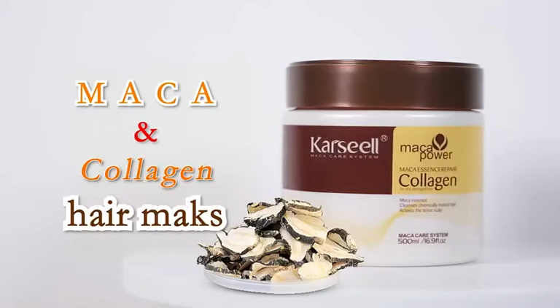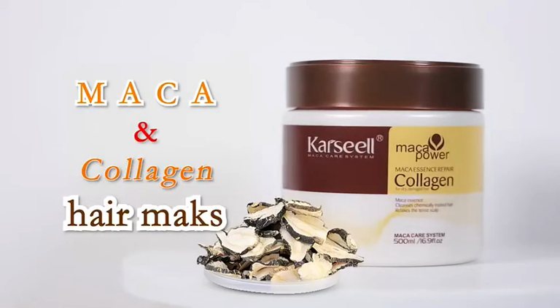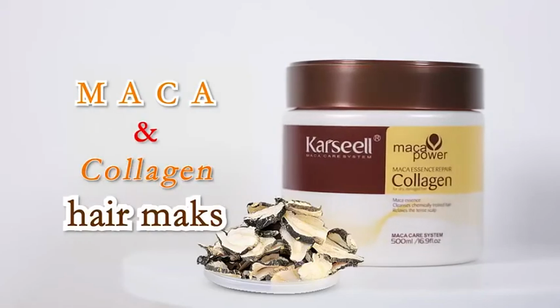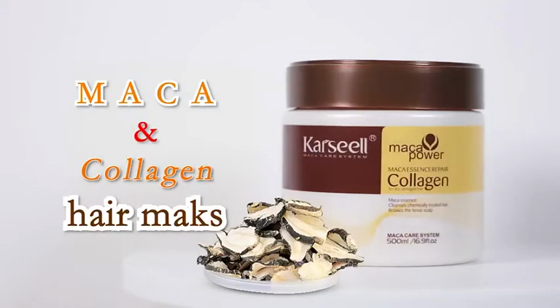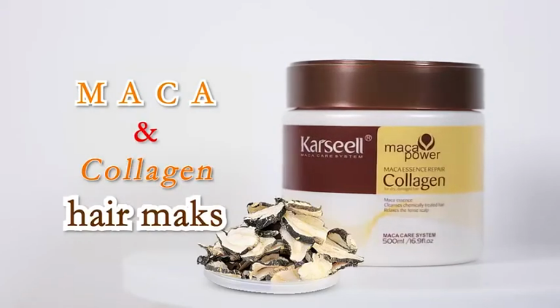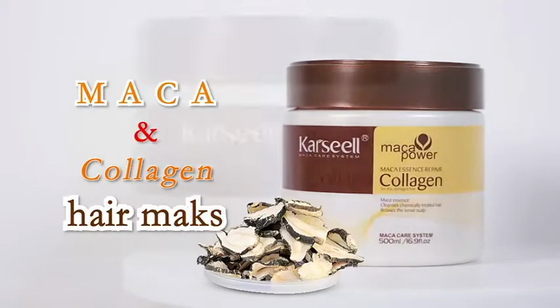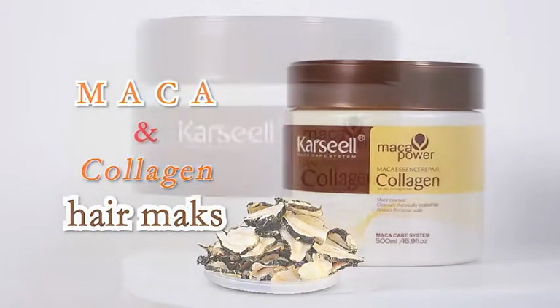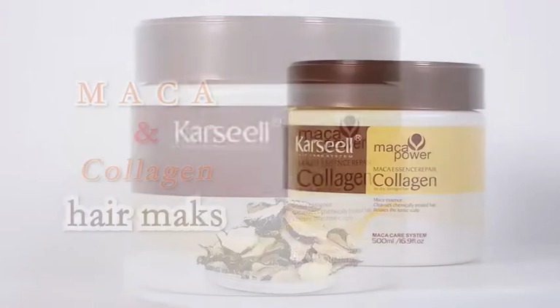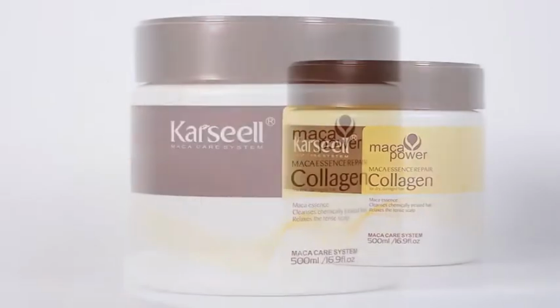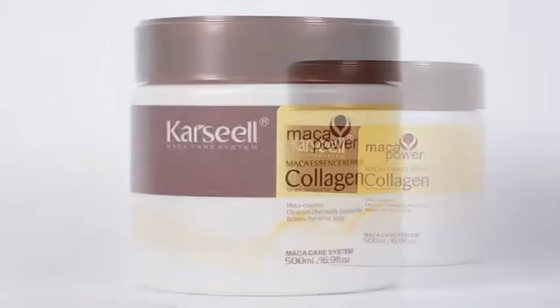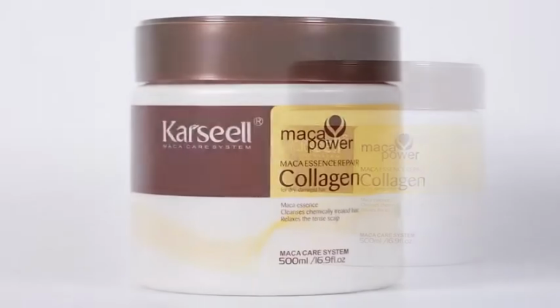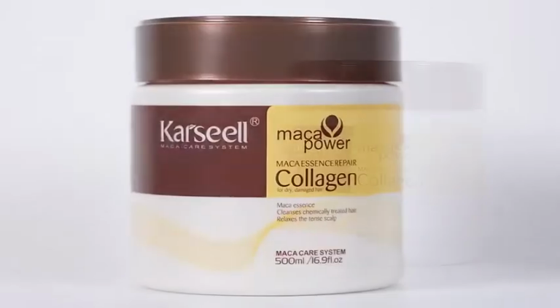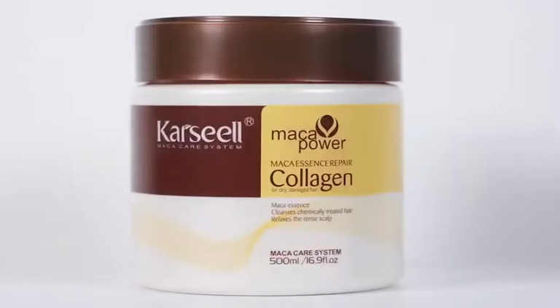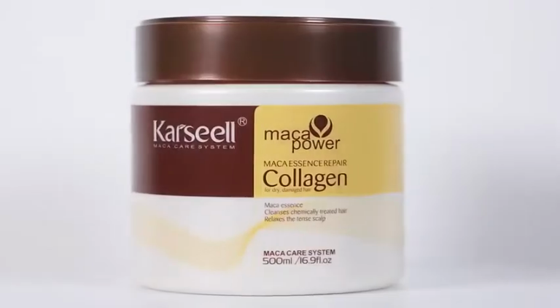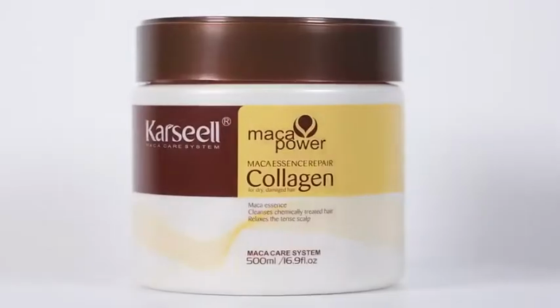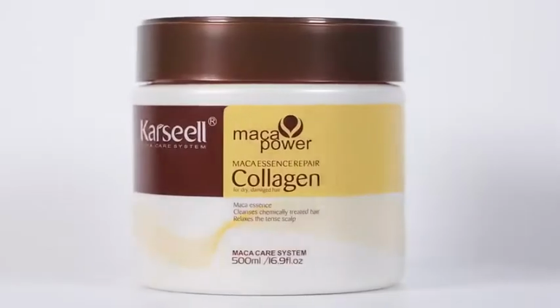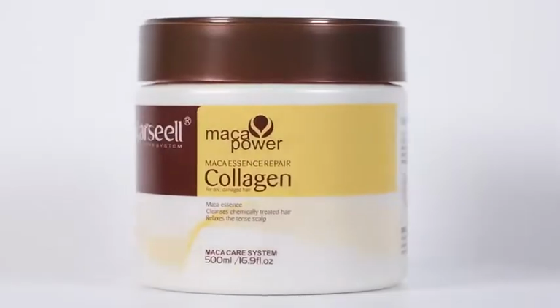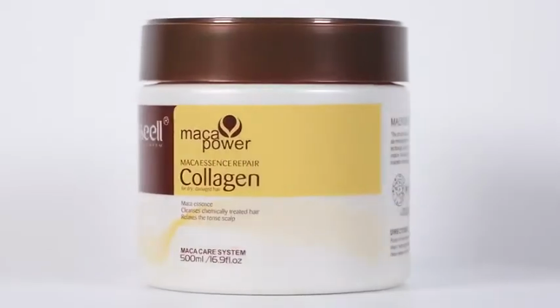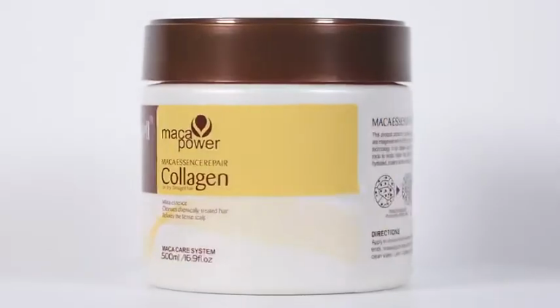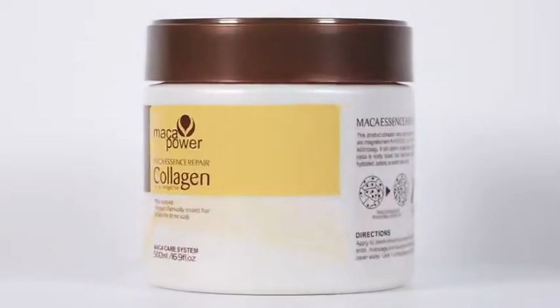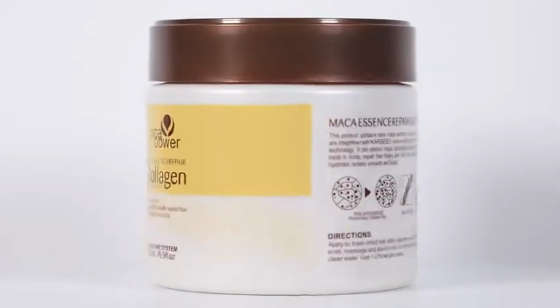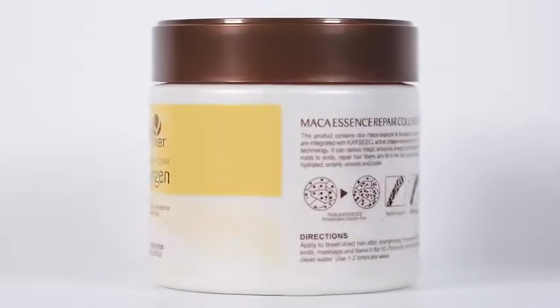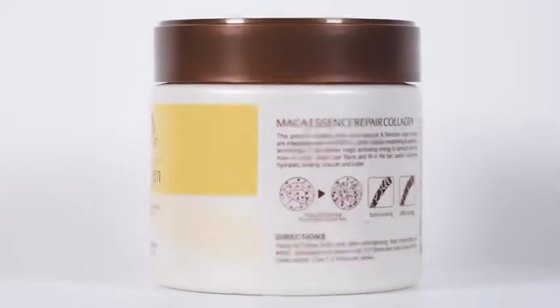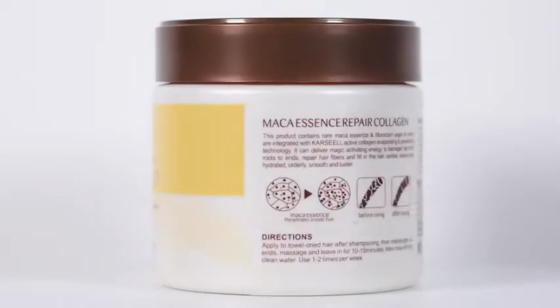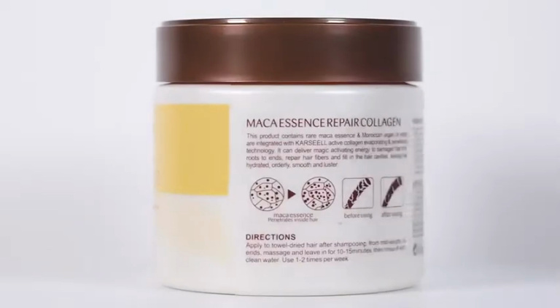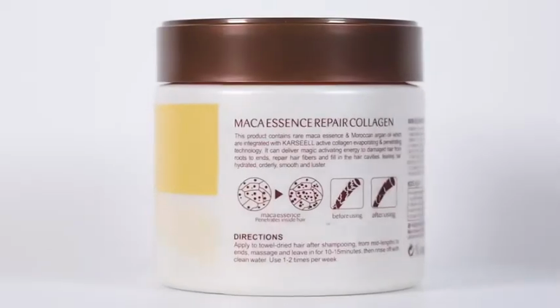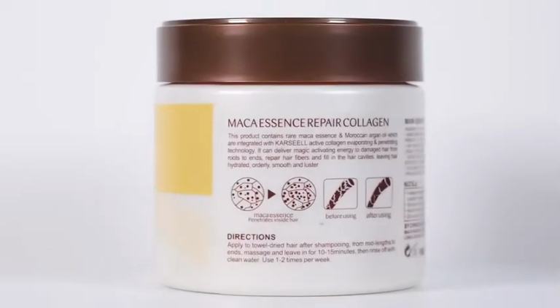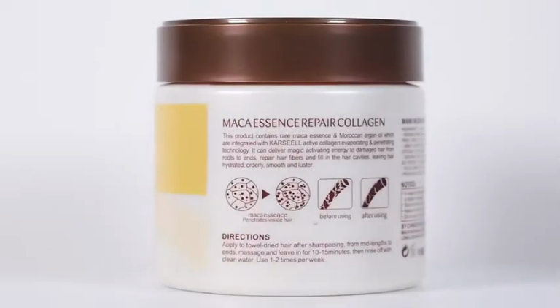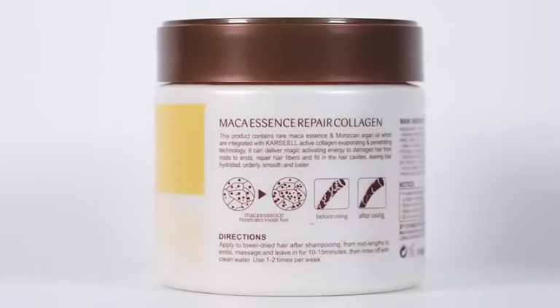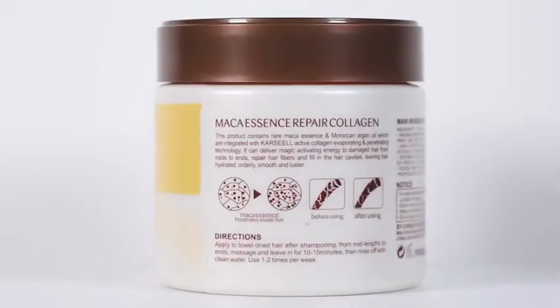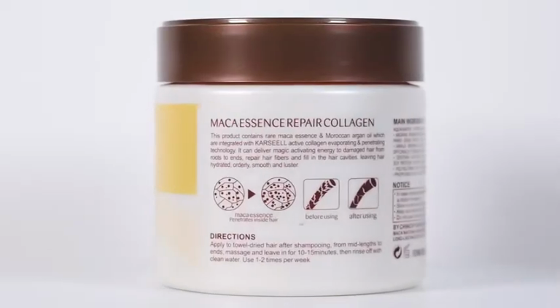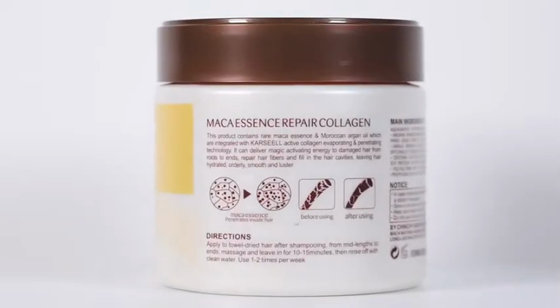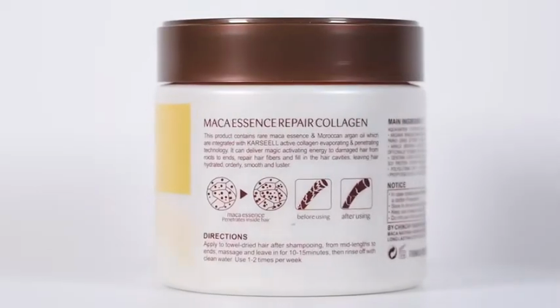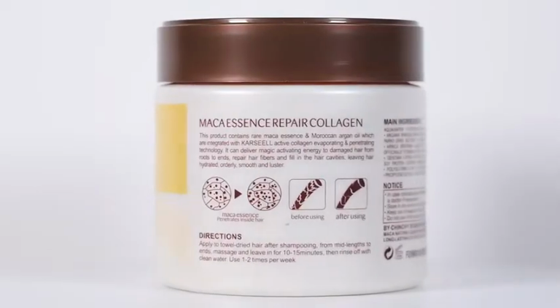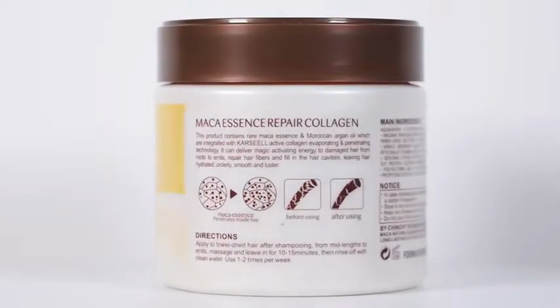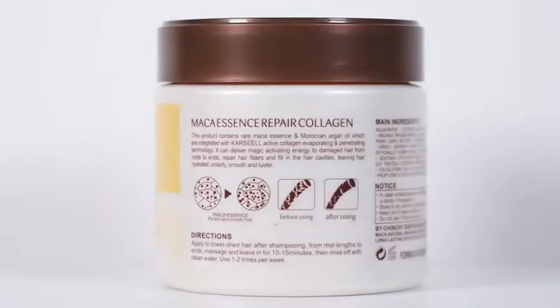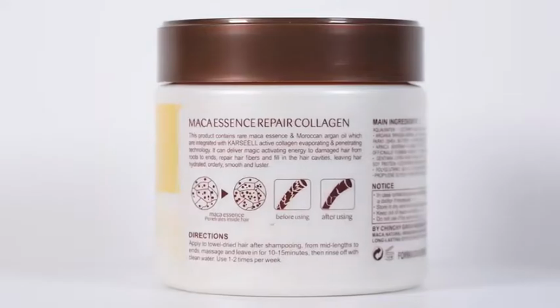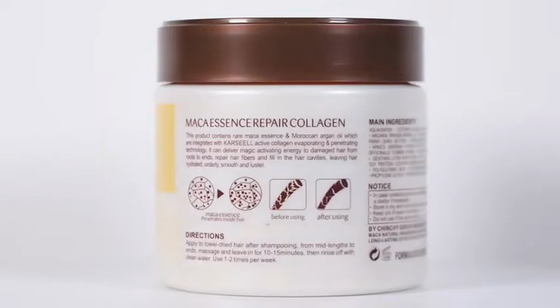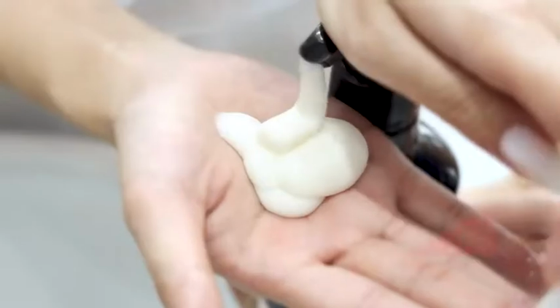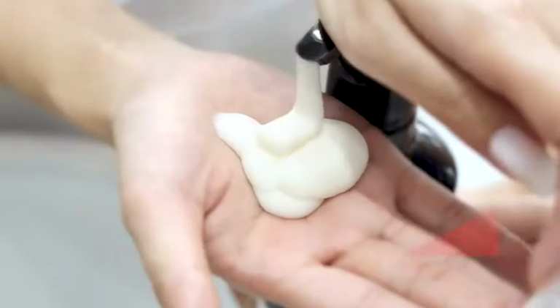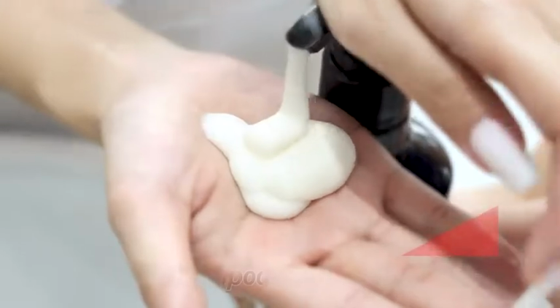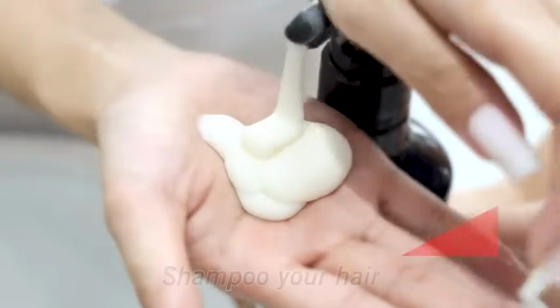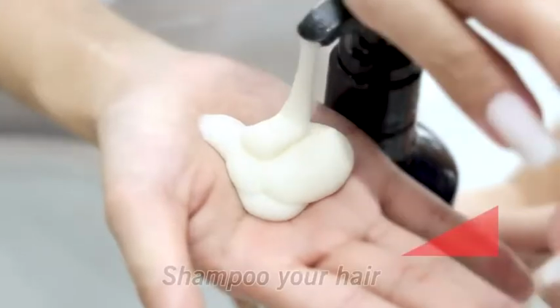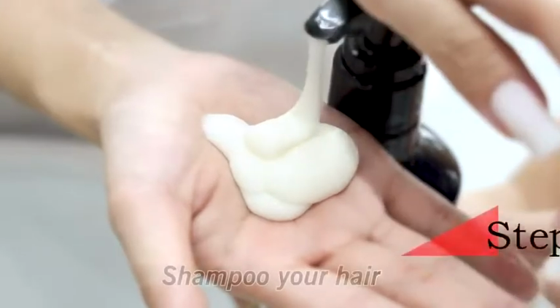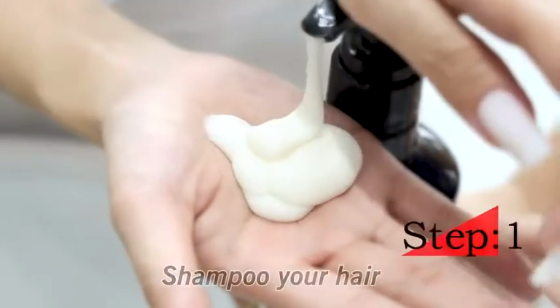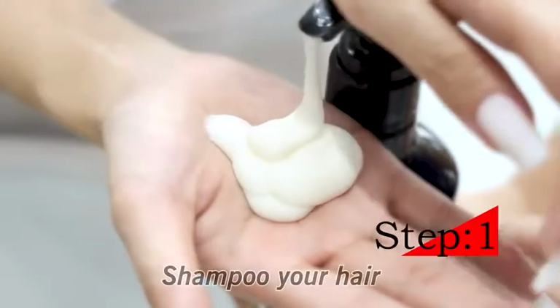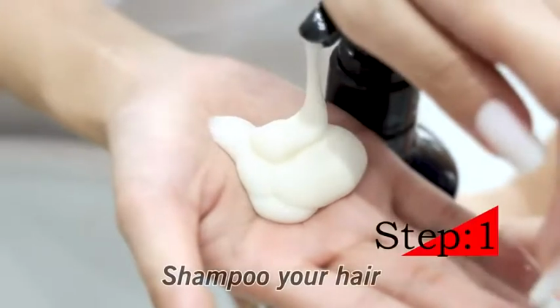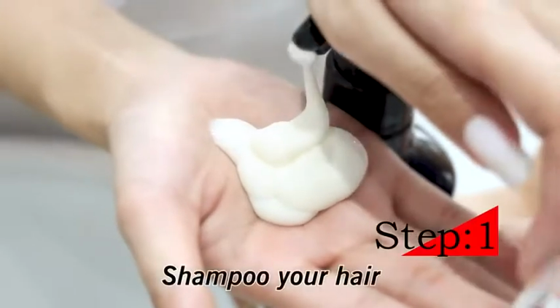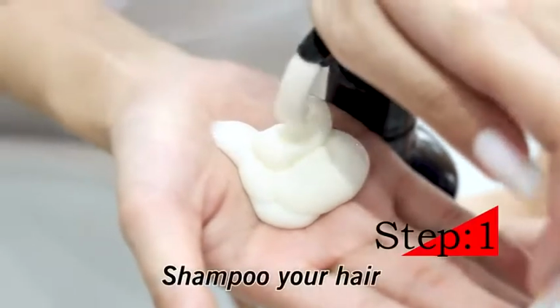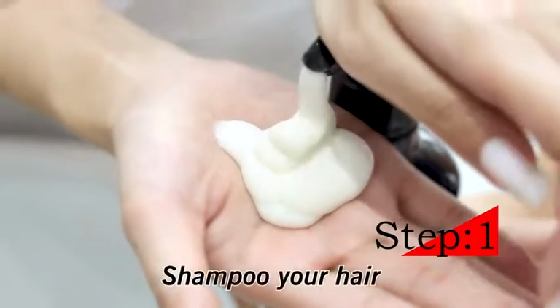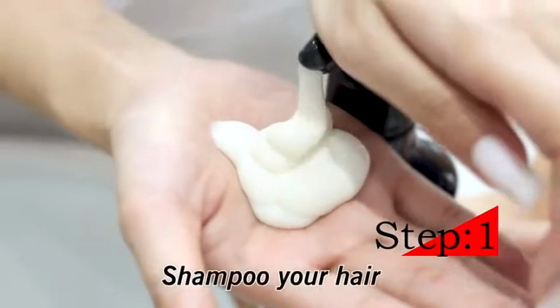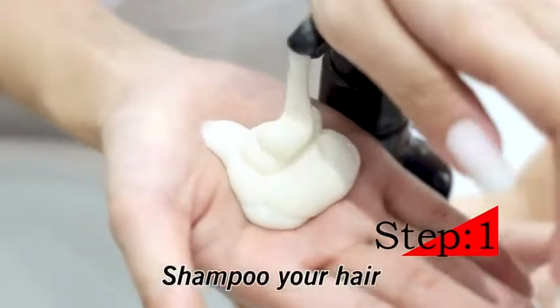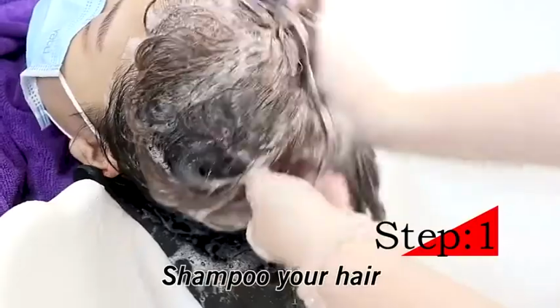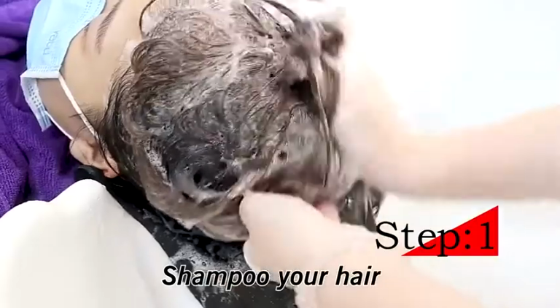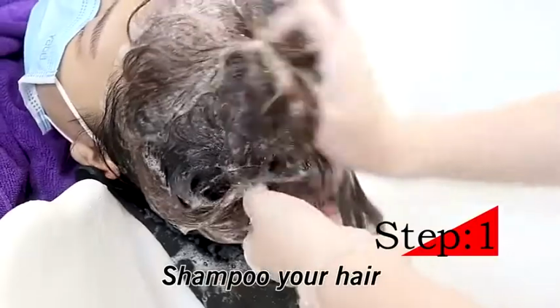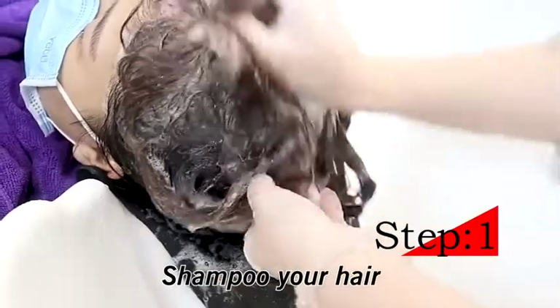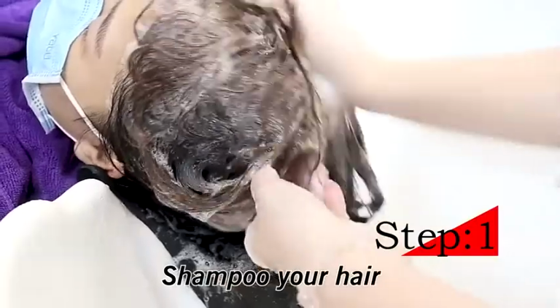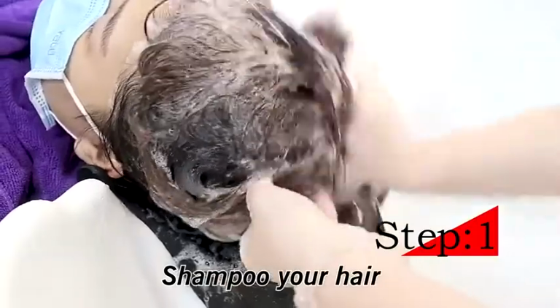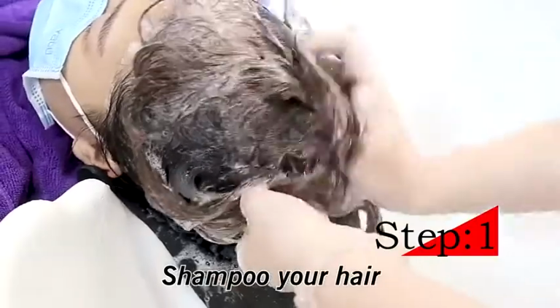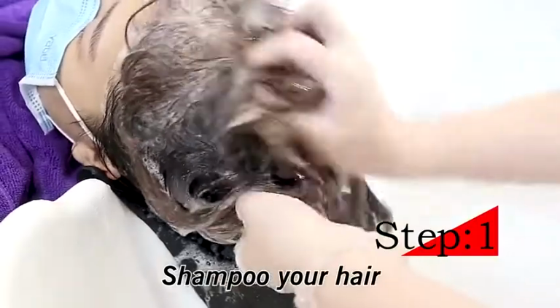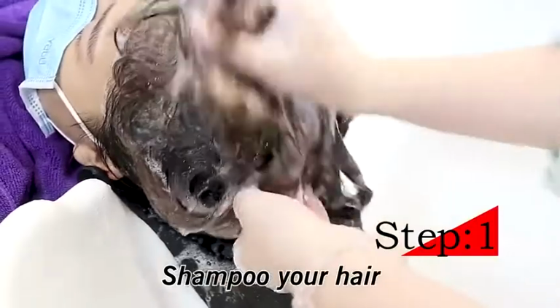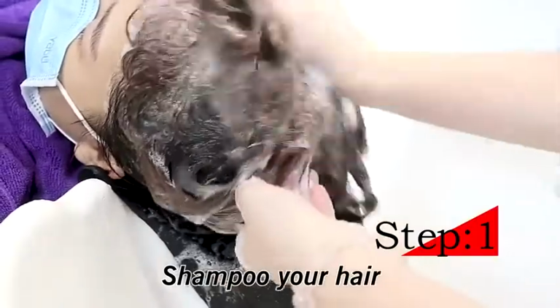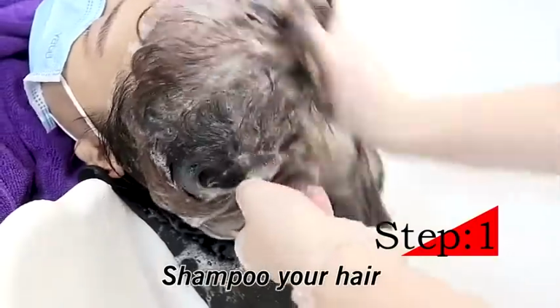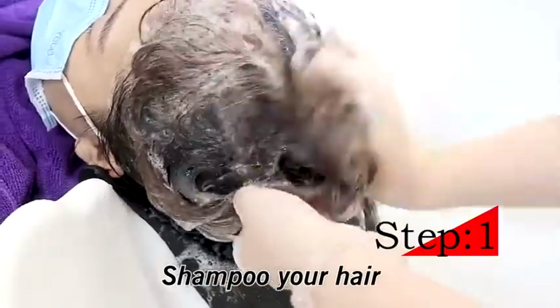Maca Collagen Hair Mask. Step 1: Shampoo your hair.